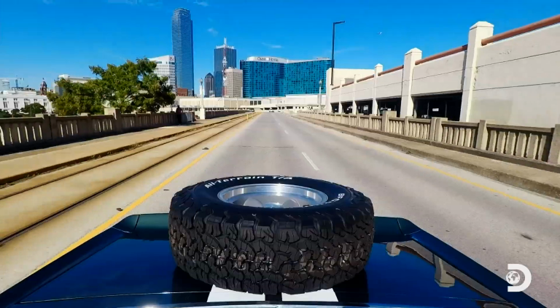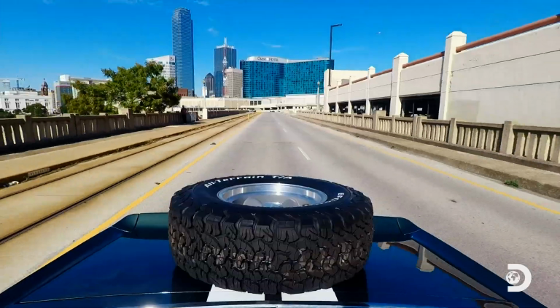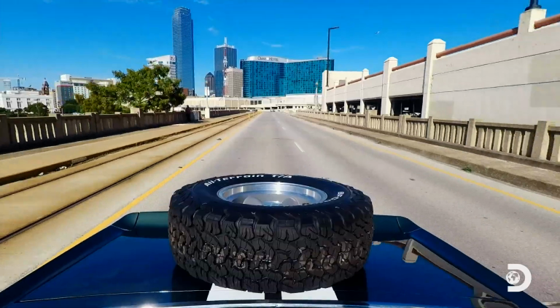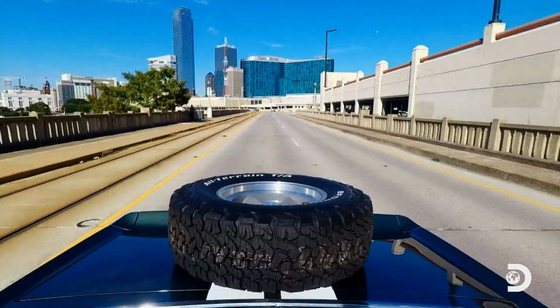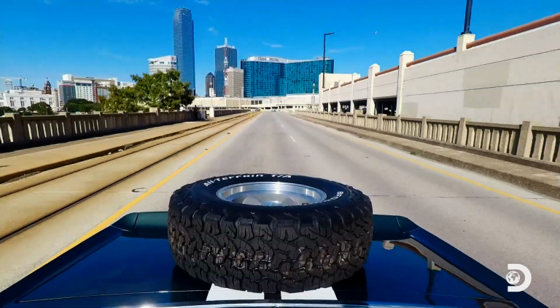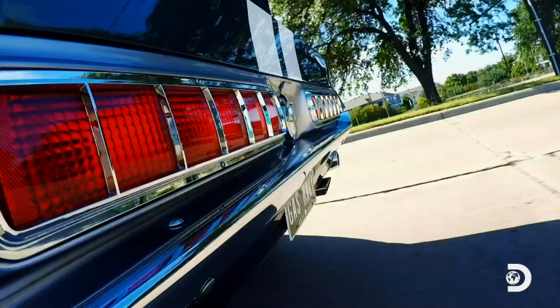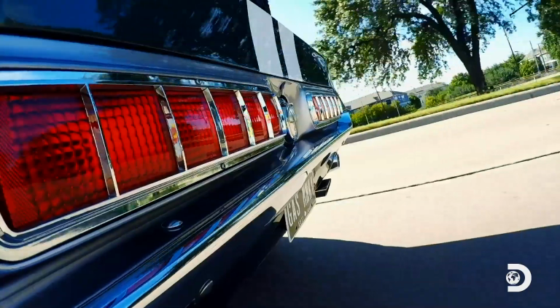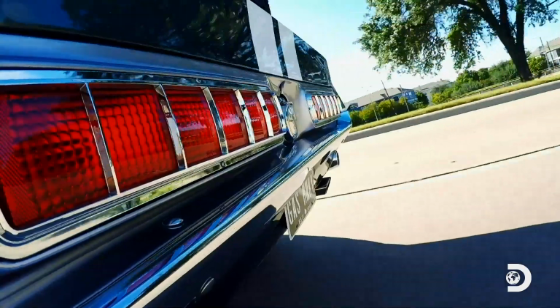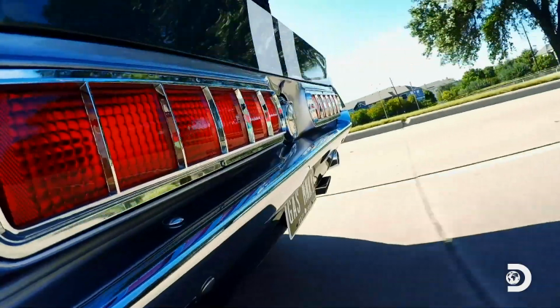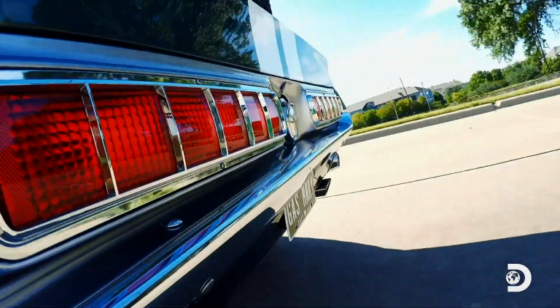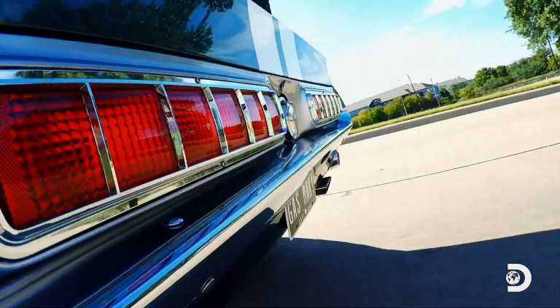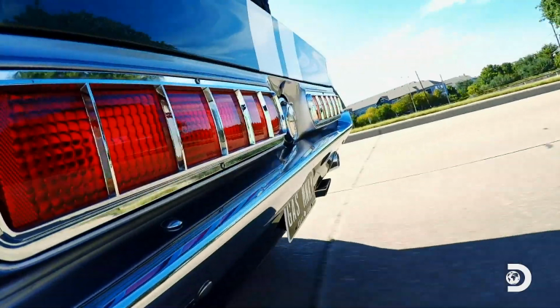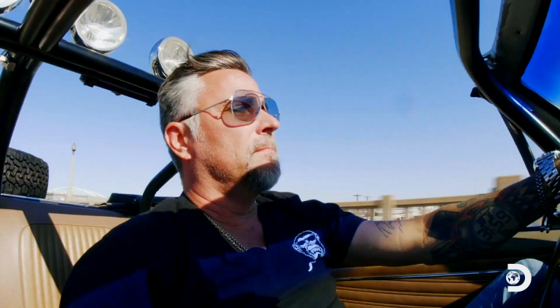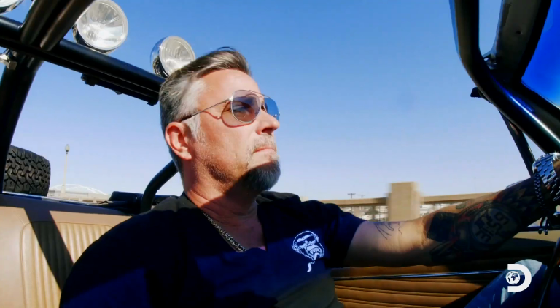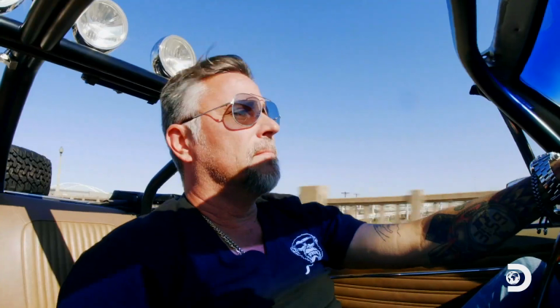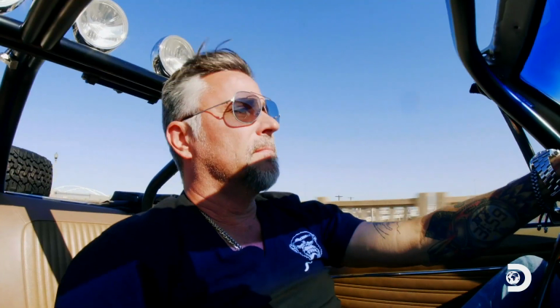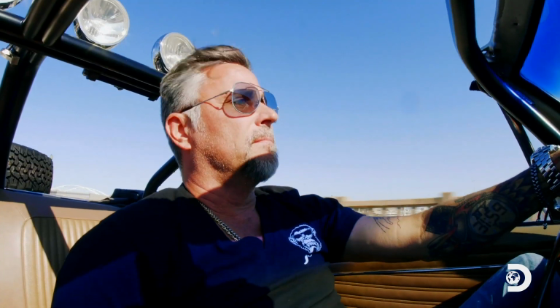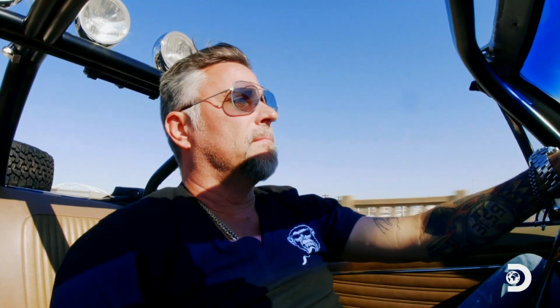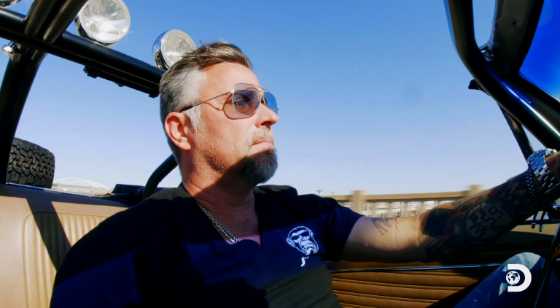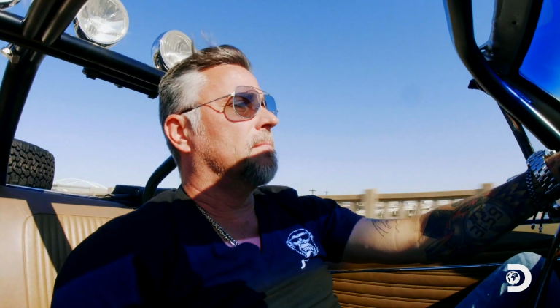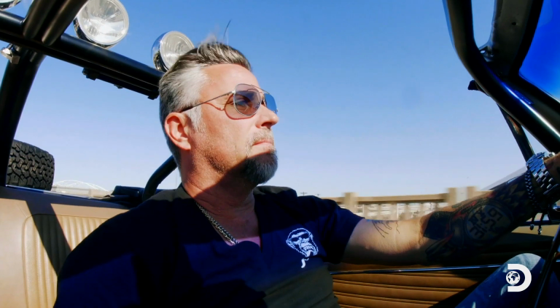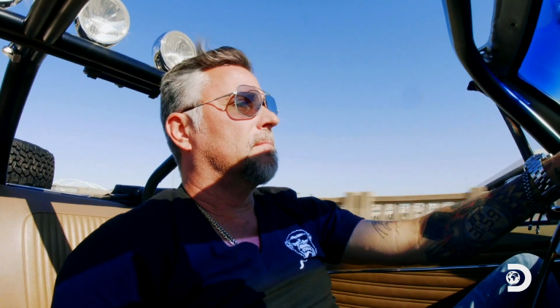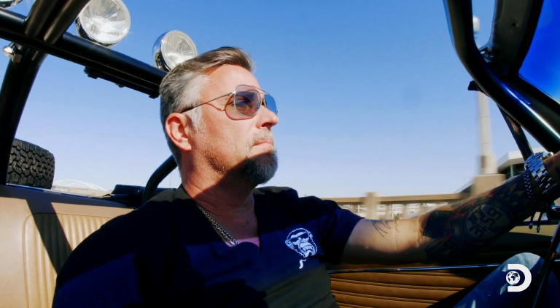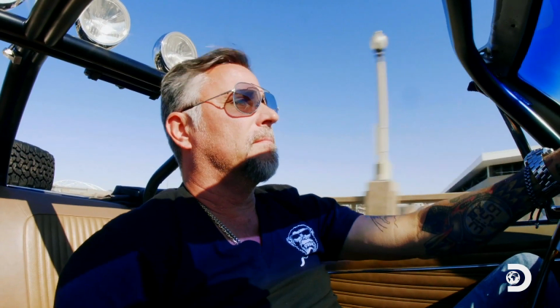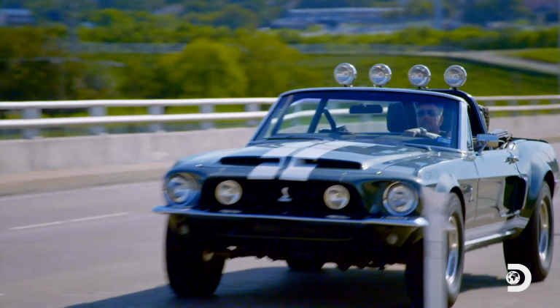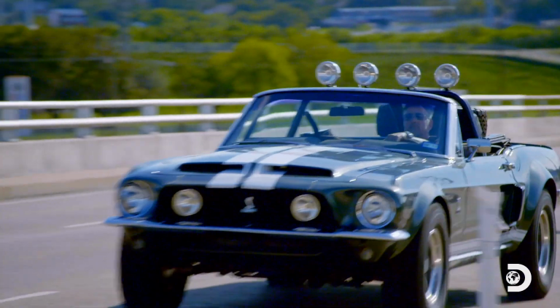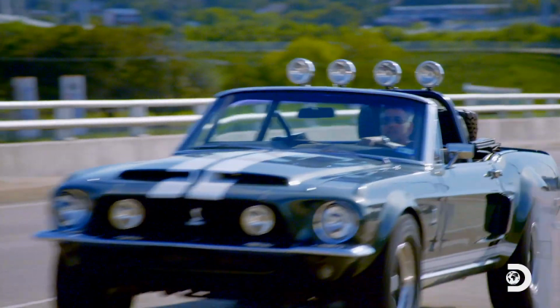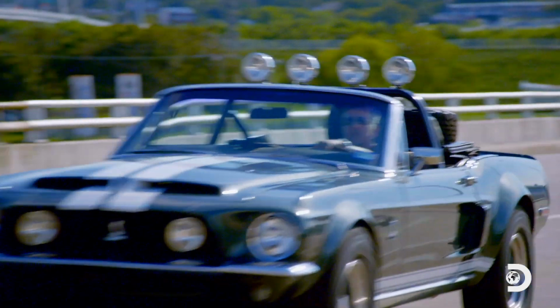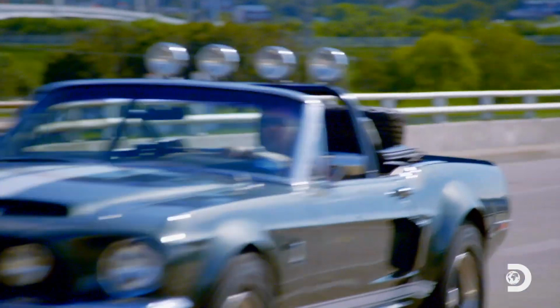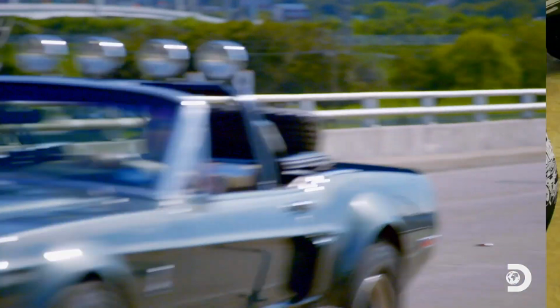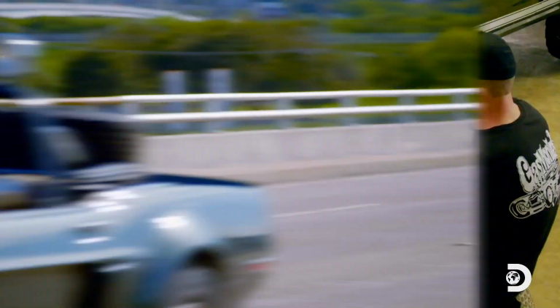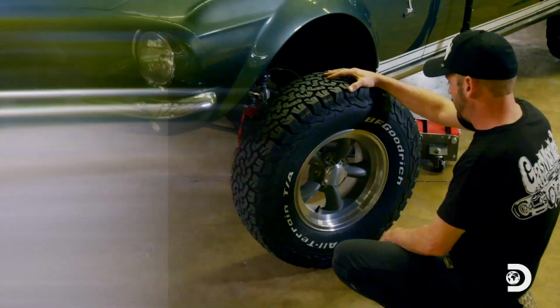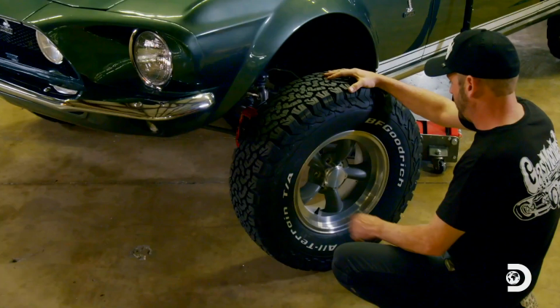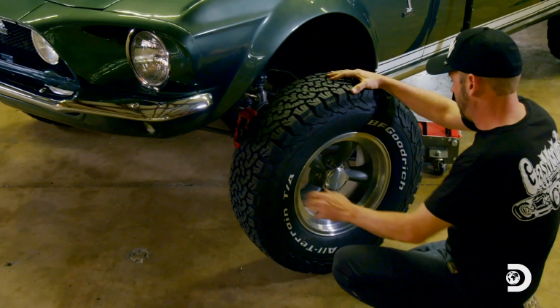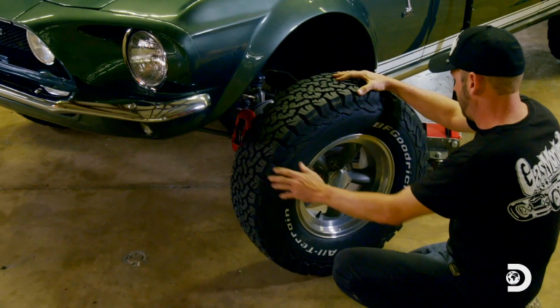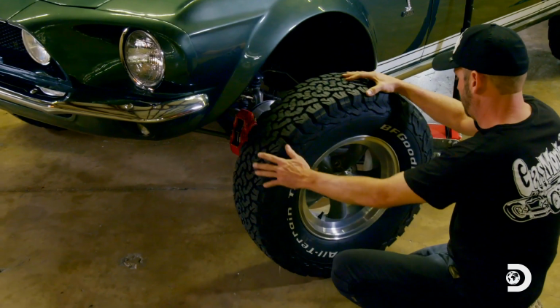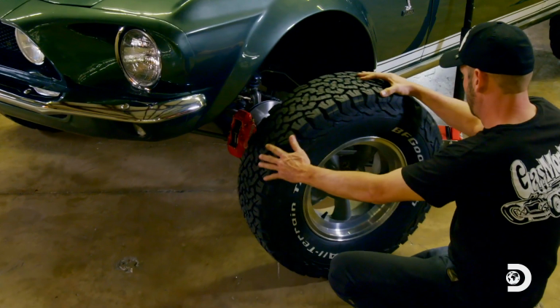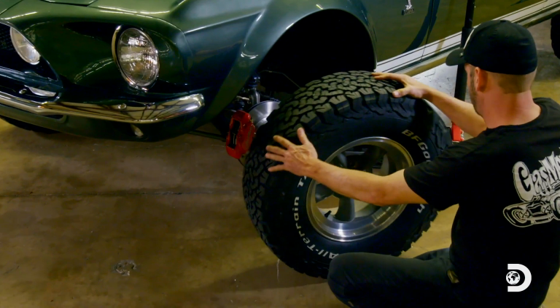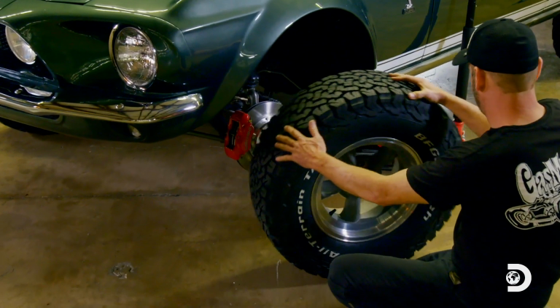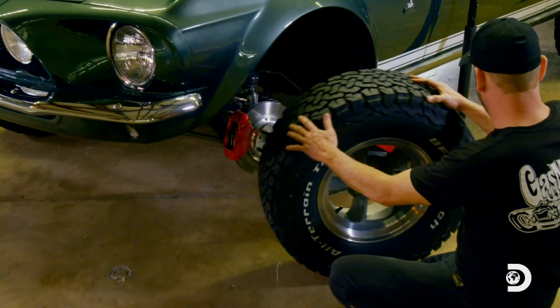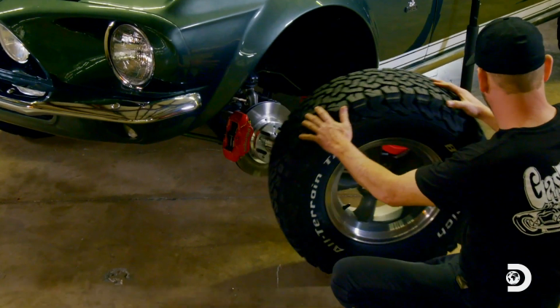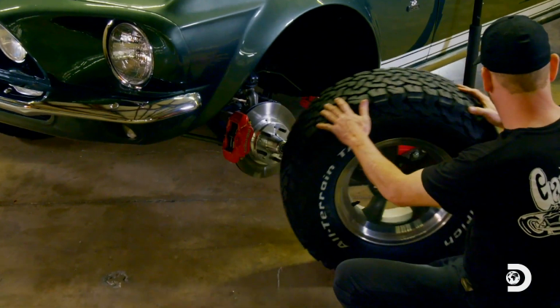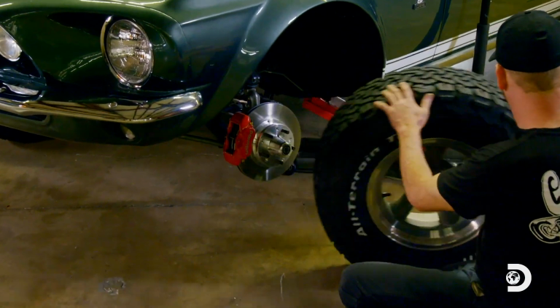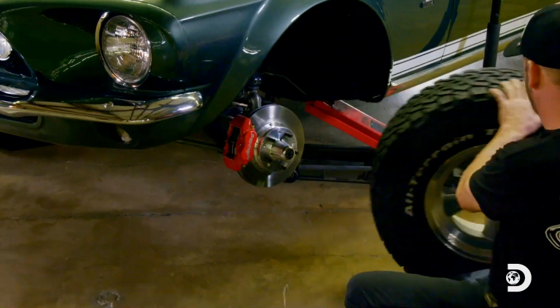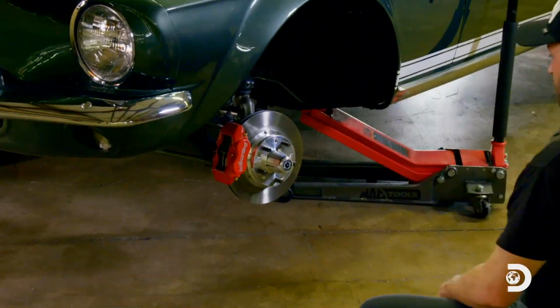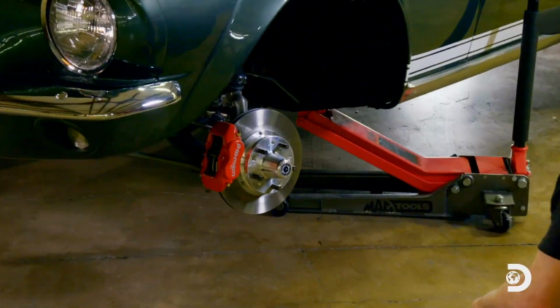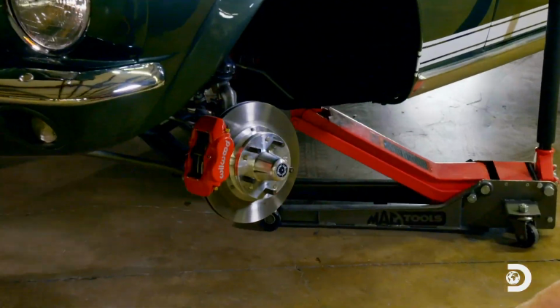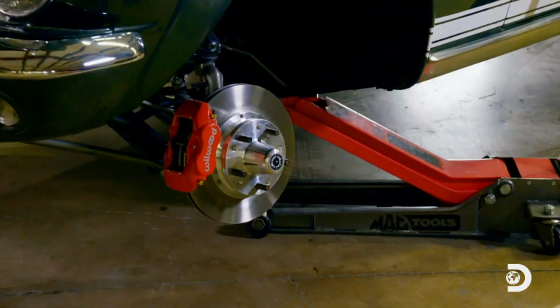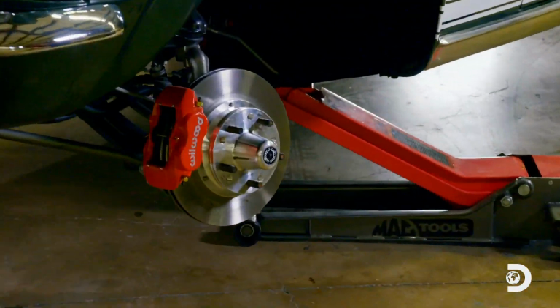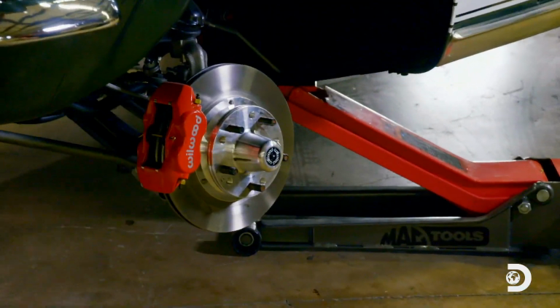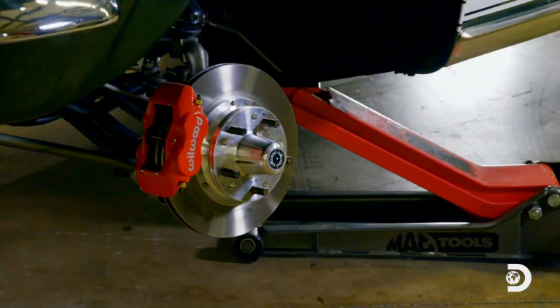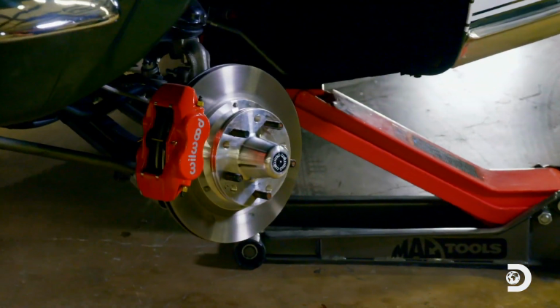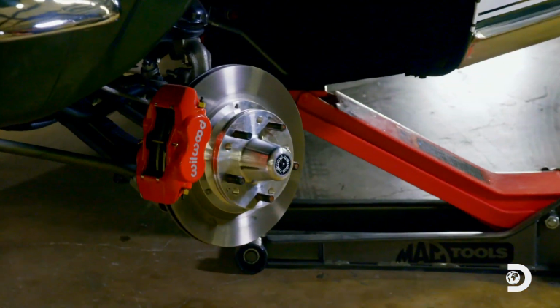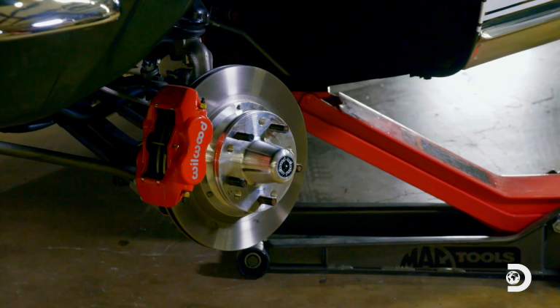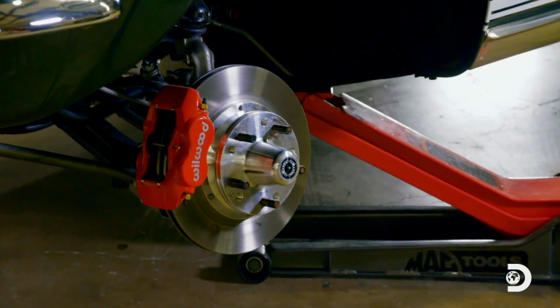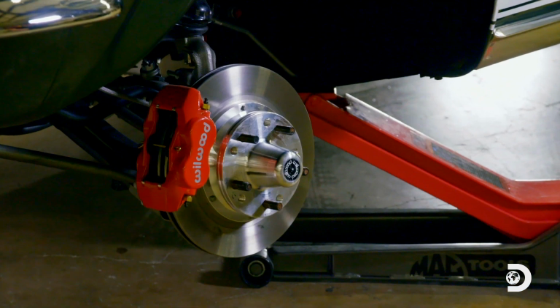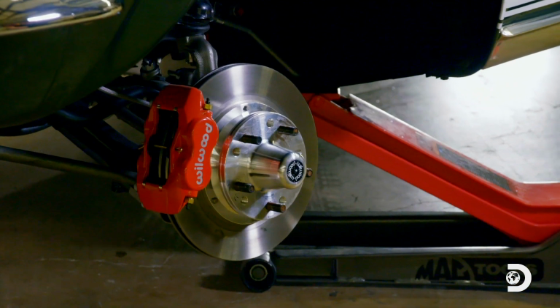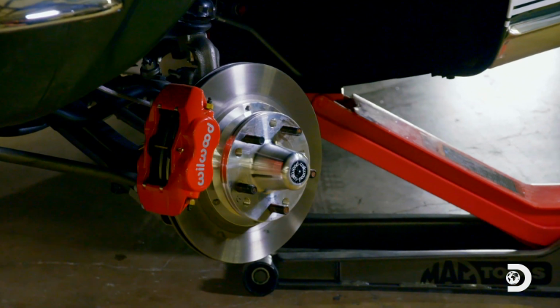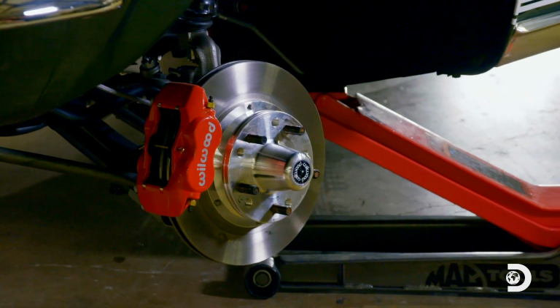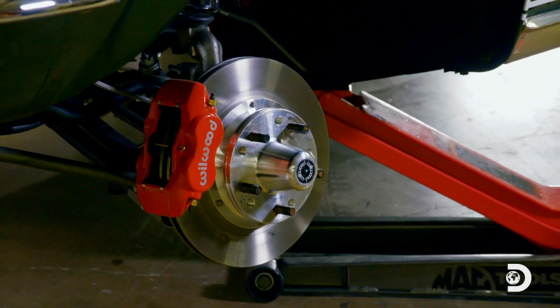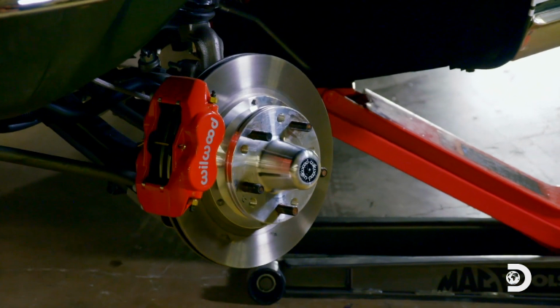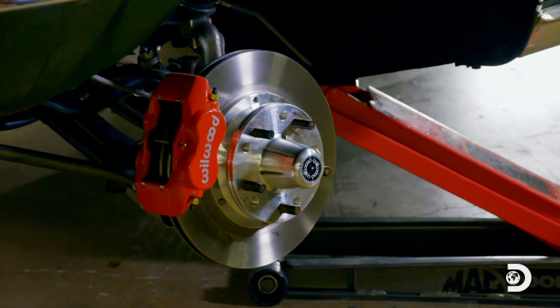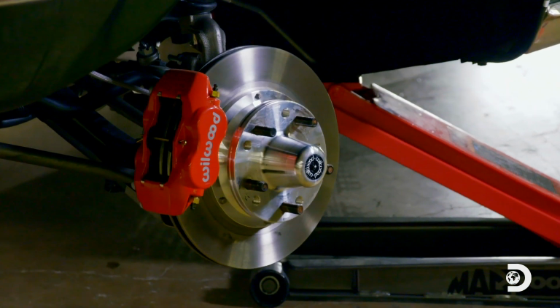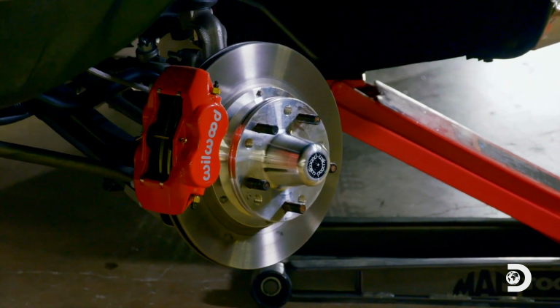With a lot of power and high performance, you got to be able to stop. So we went with Wilwood disc brakes, four pistons front and back.